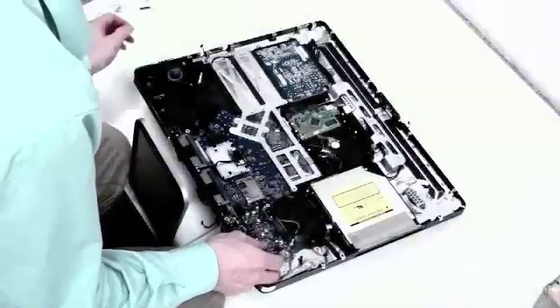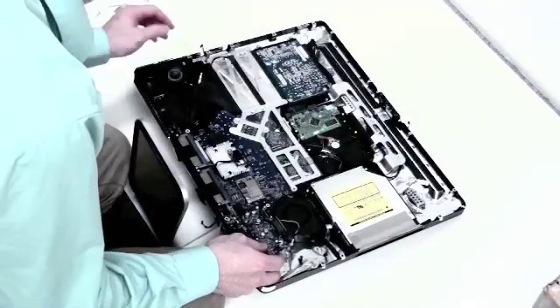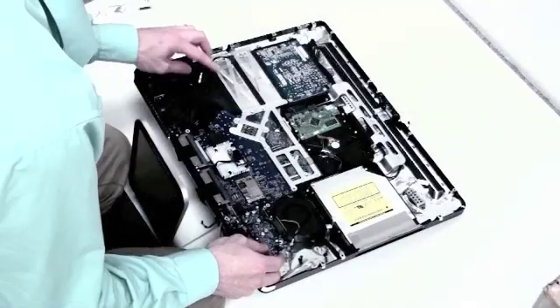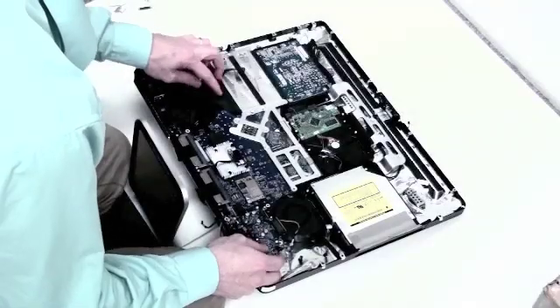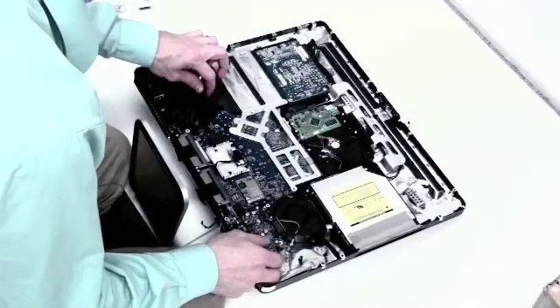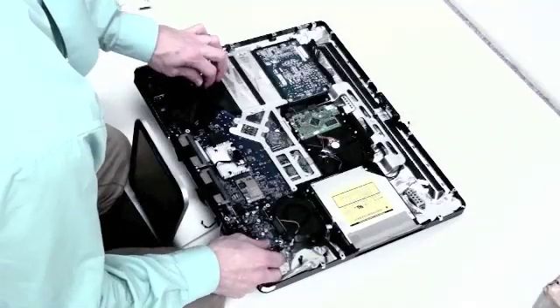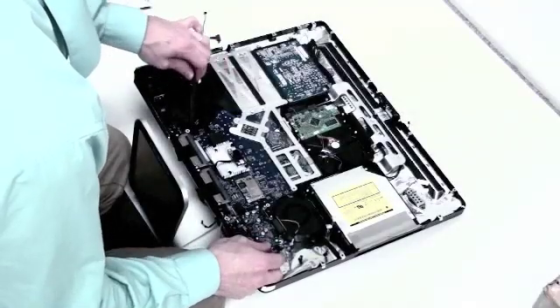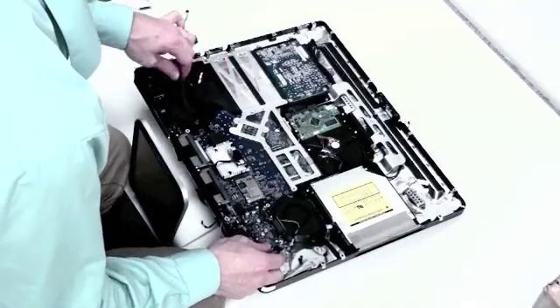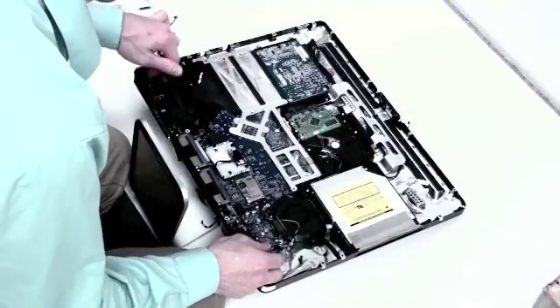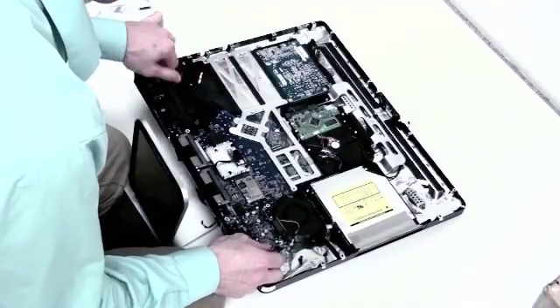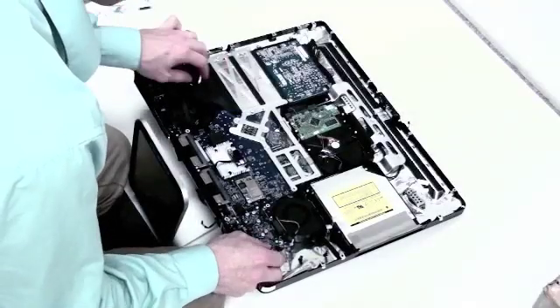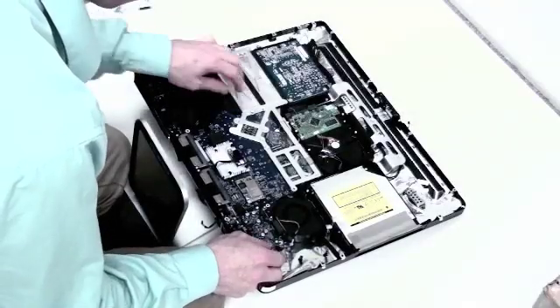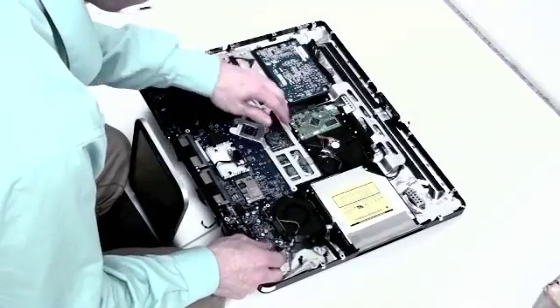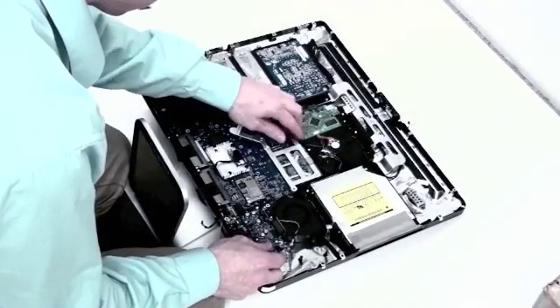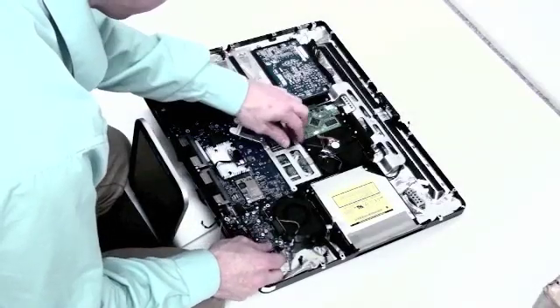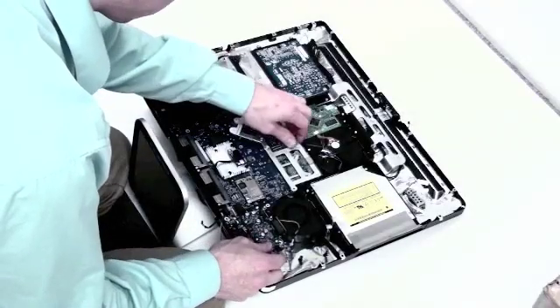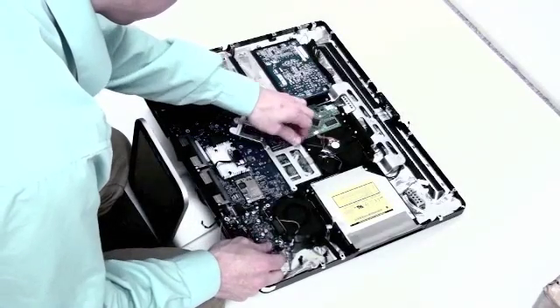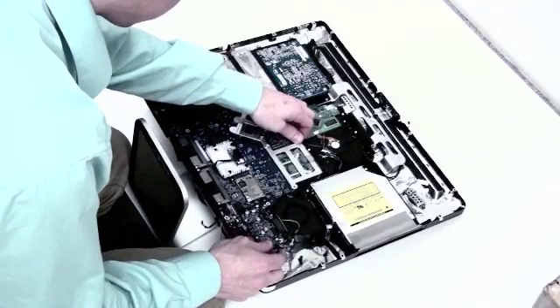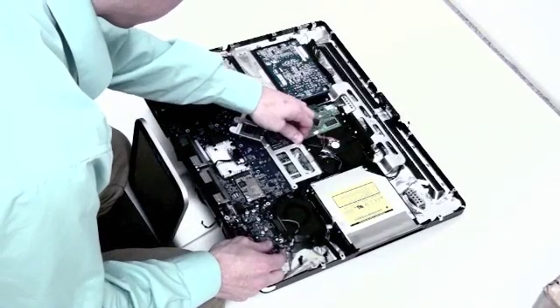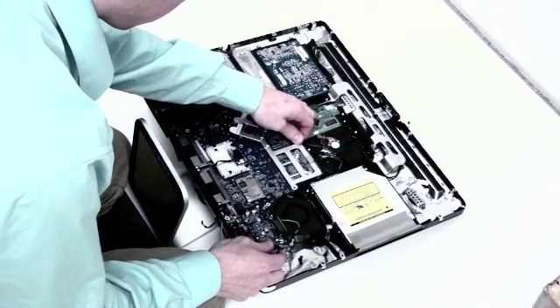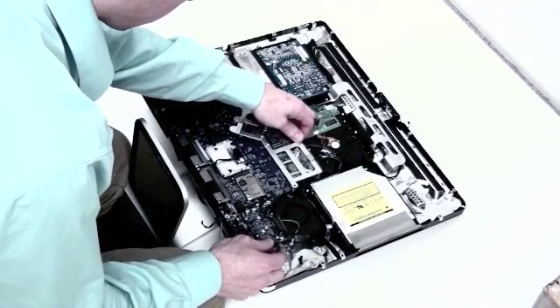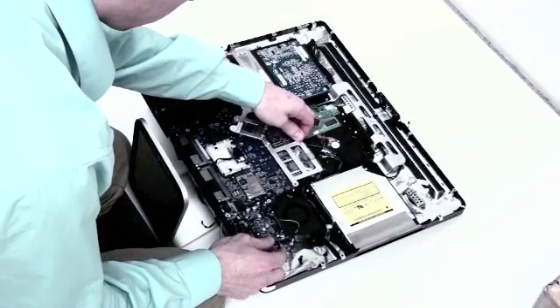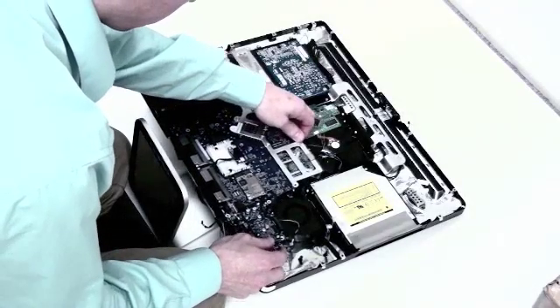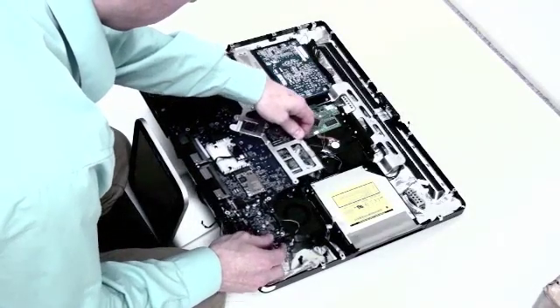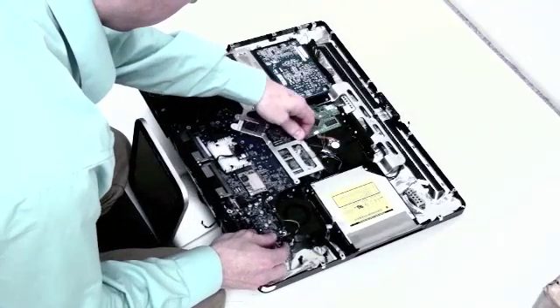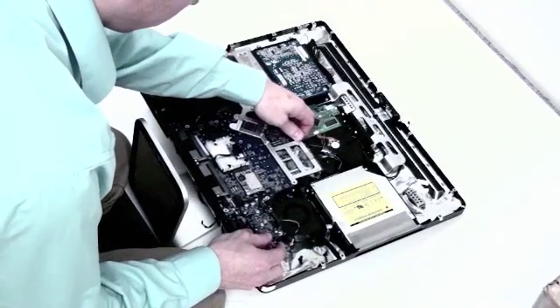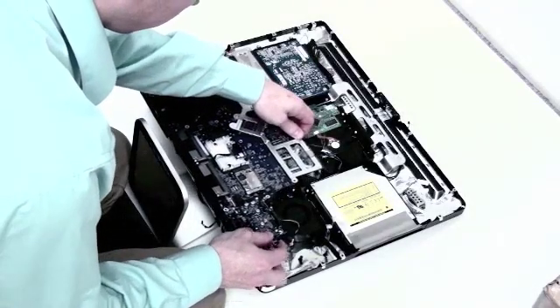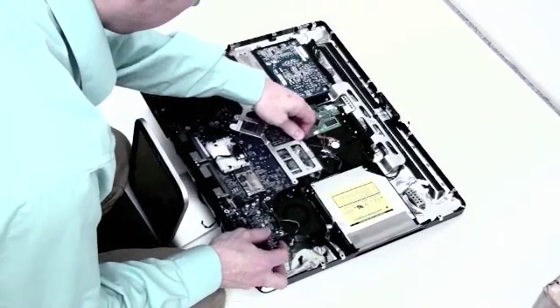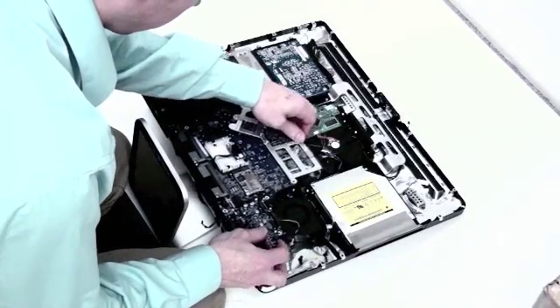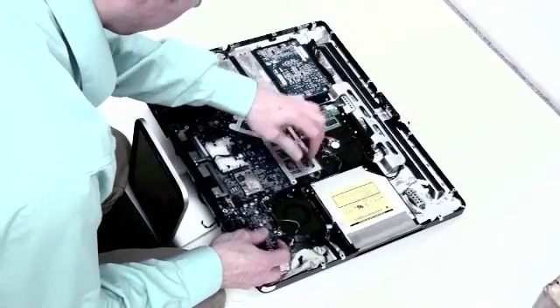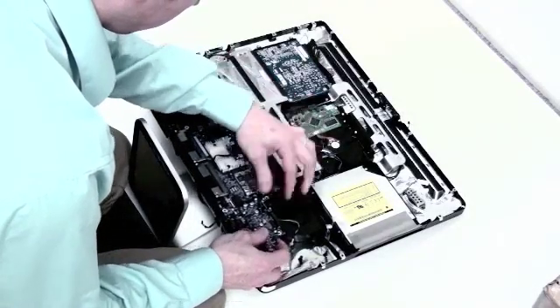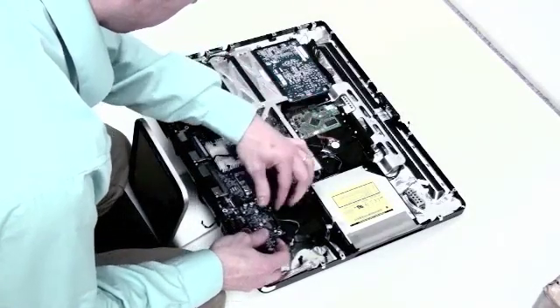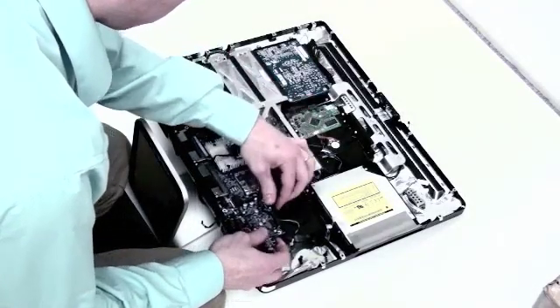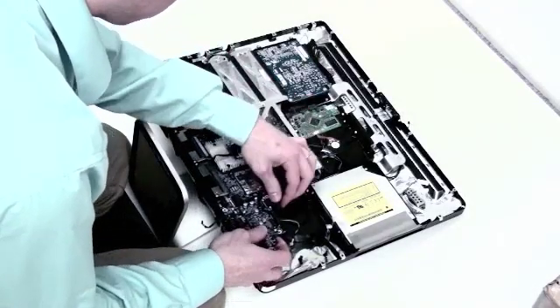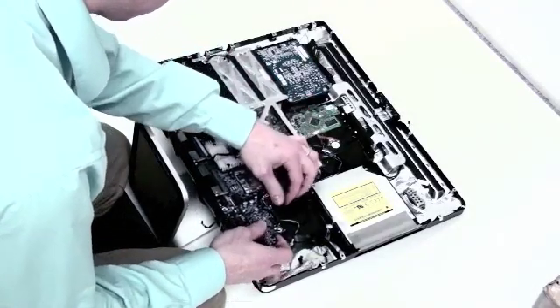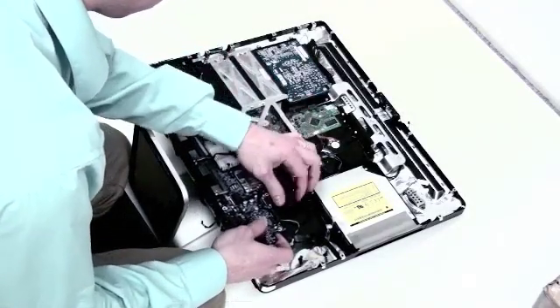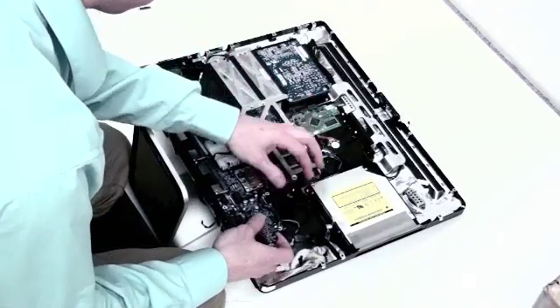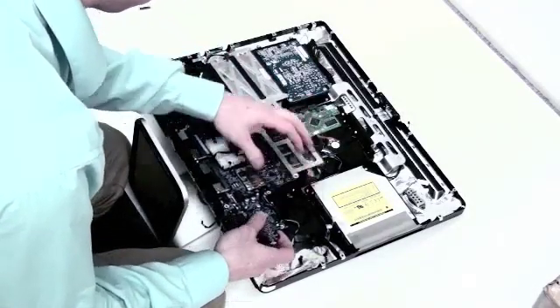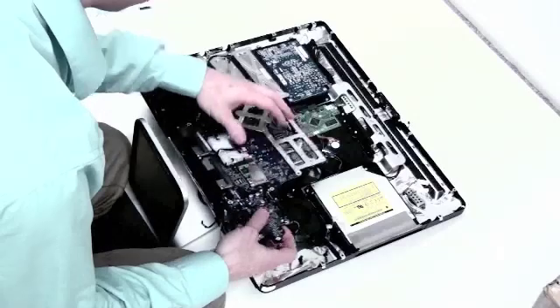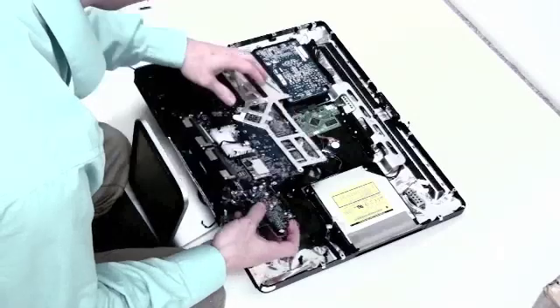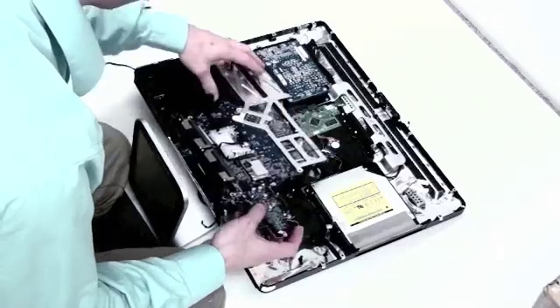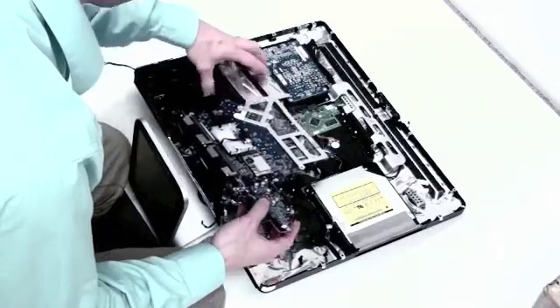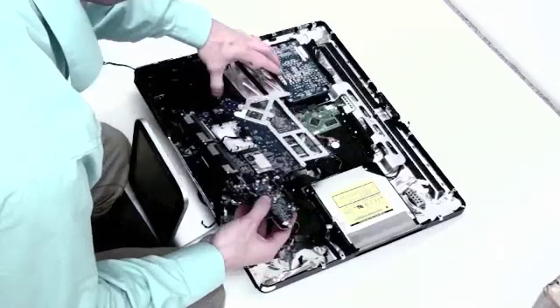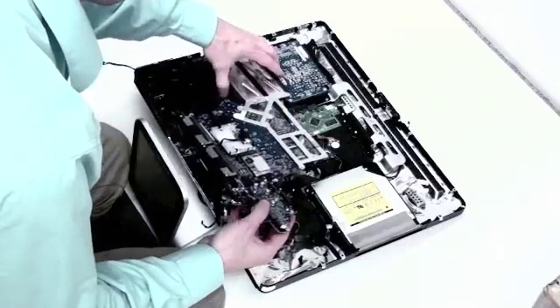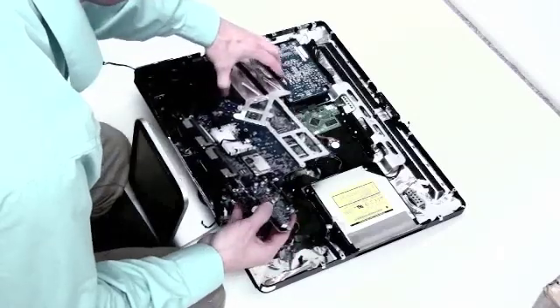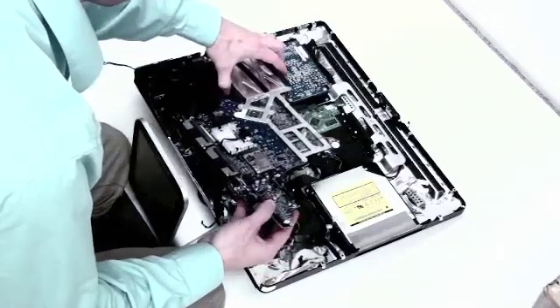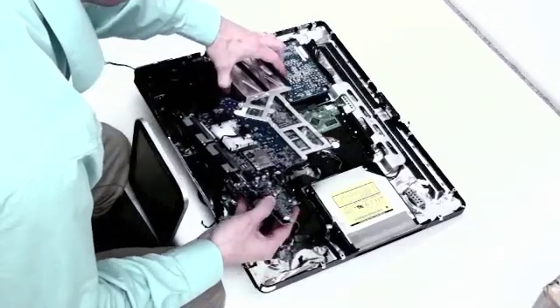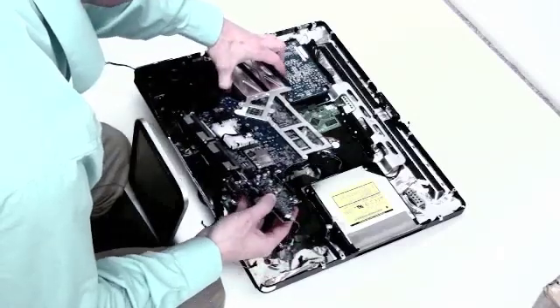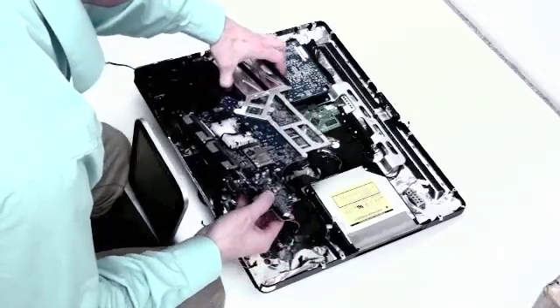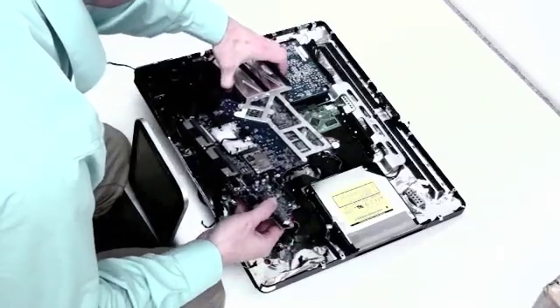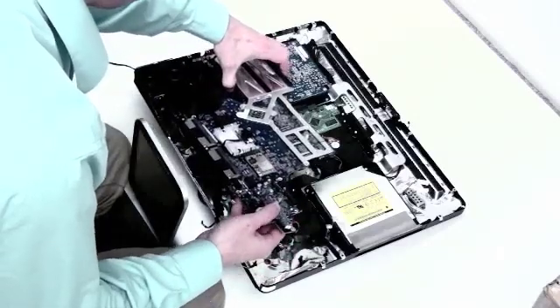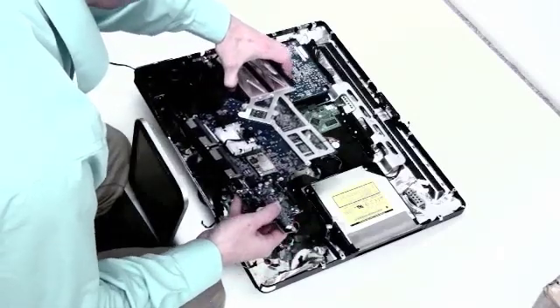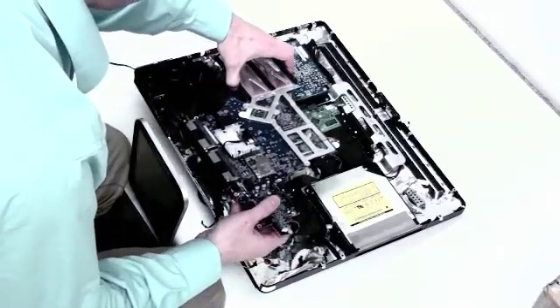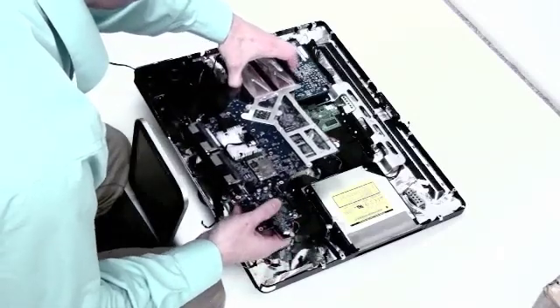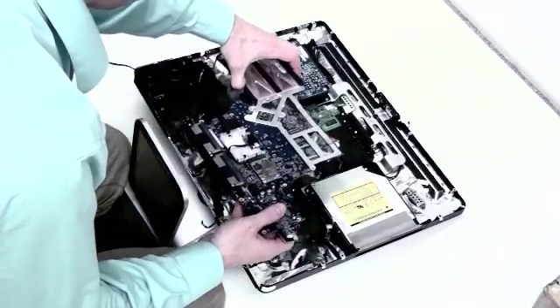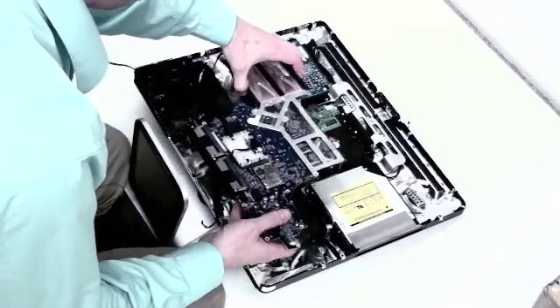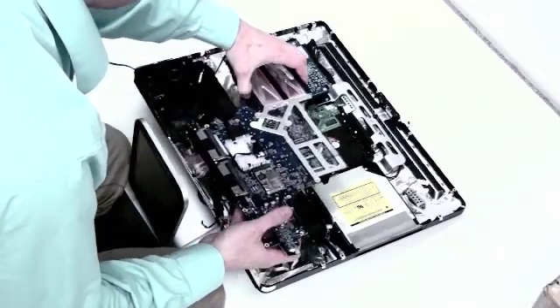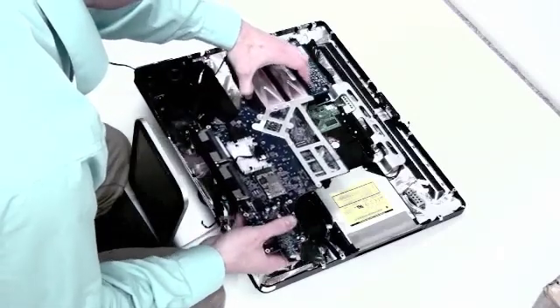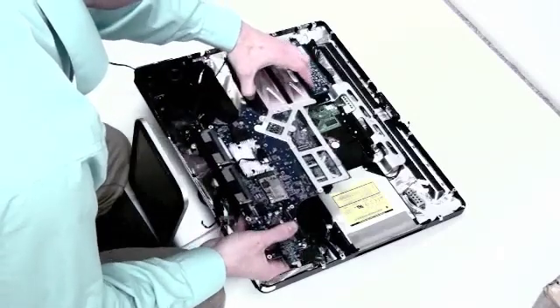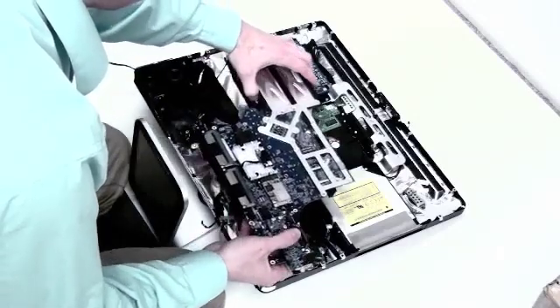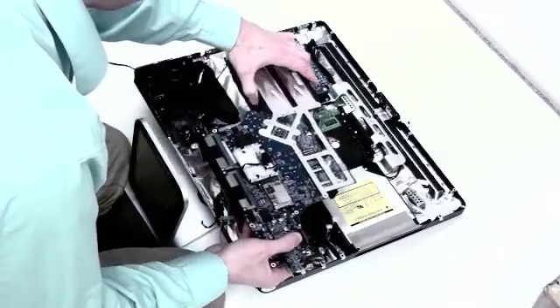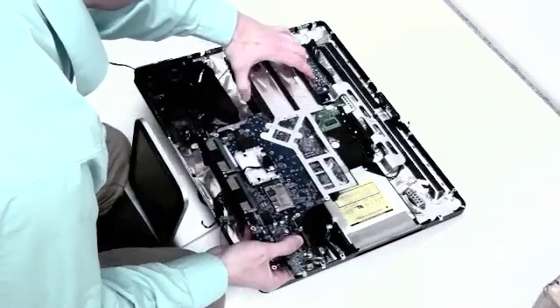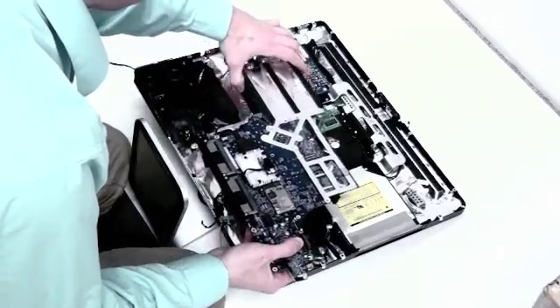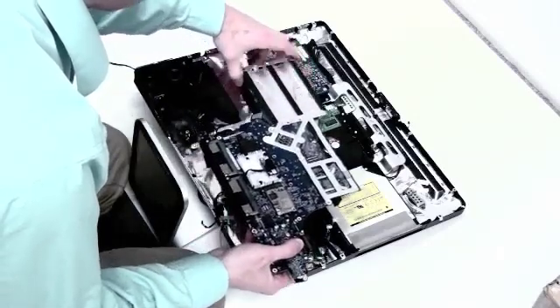Once you've removed all of these screws, you can simply lift up and slide out the logic board along with its heat sink.